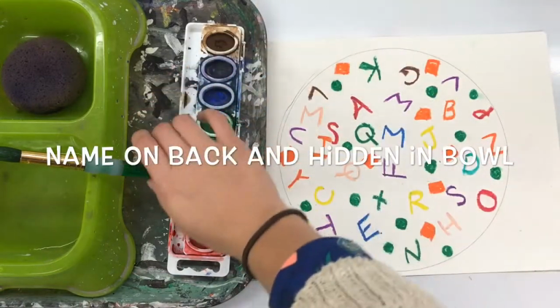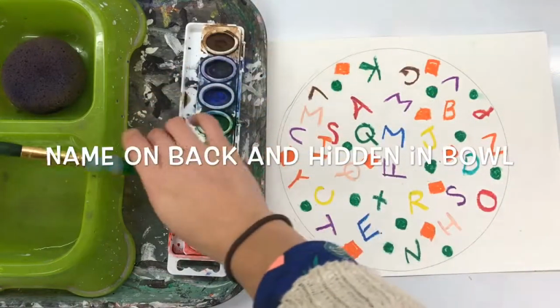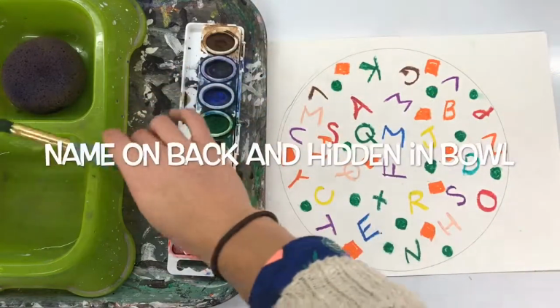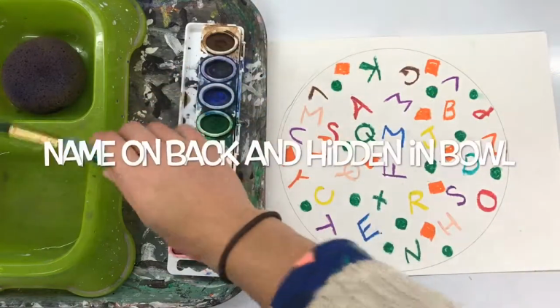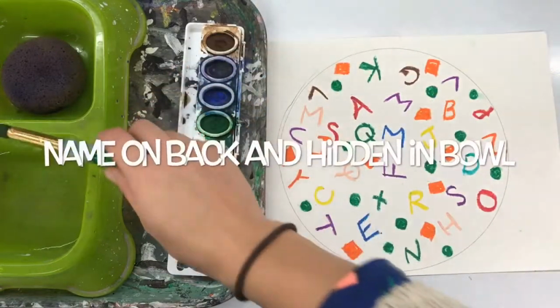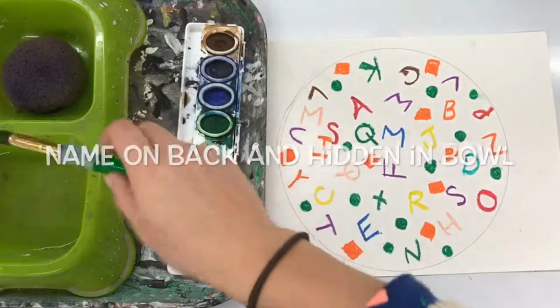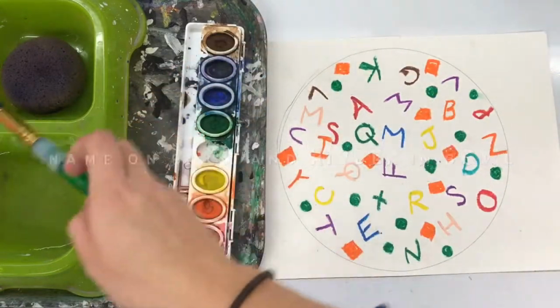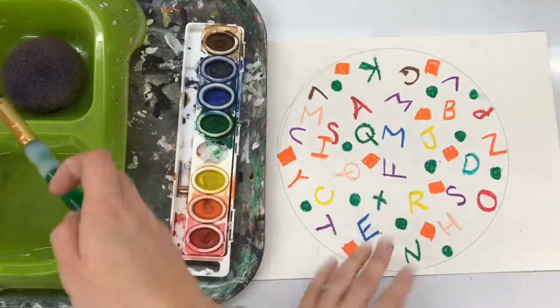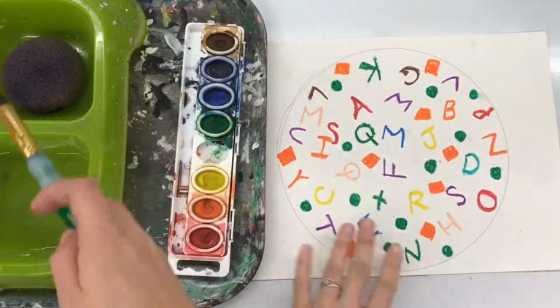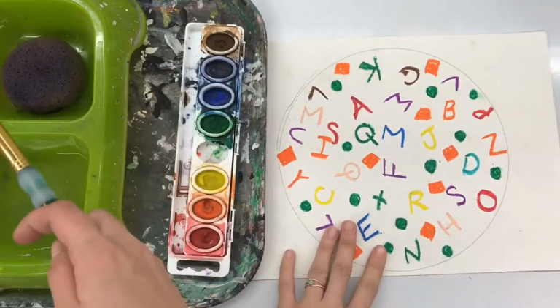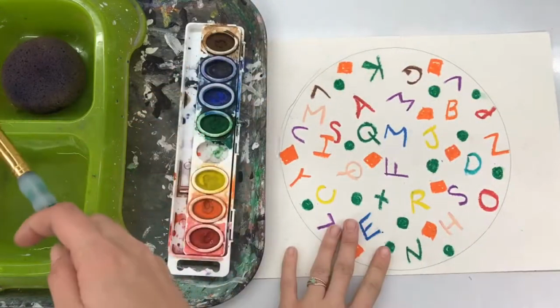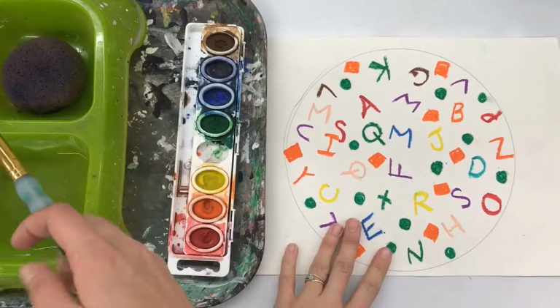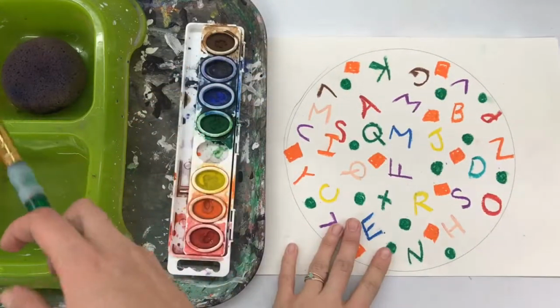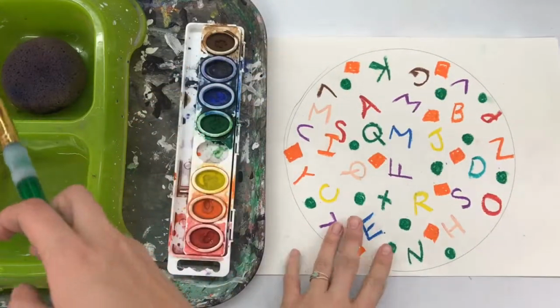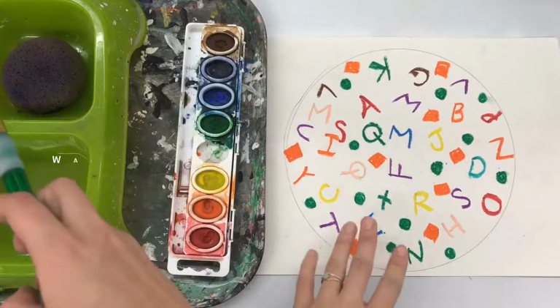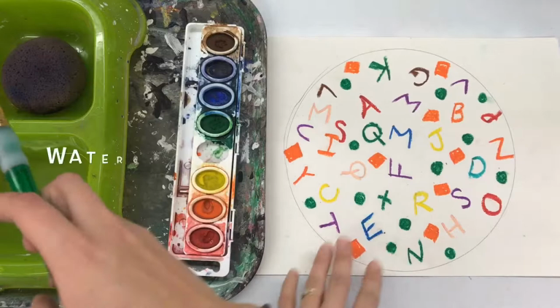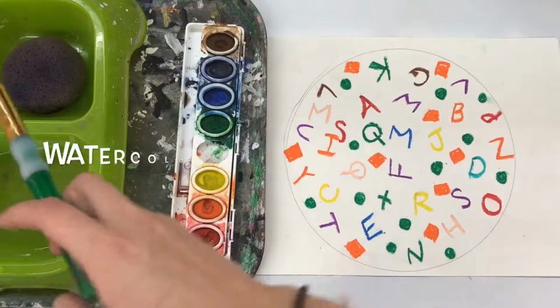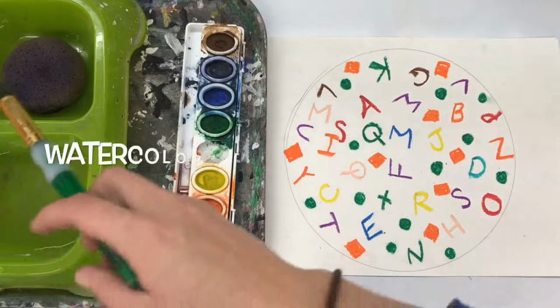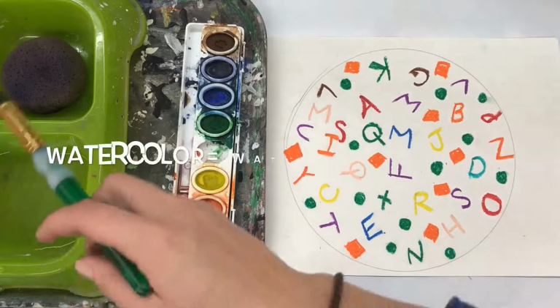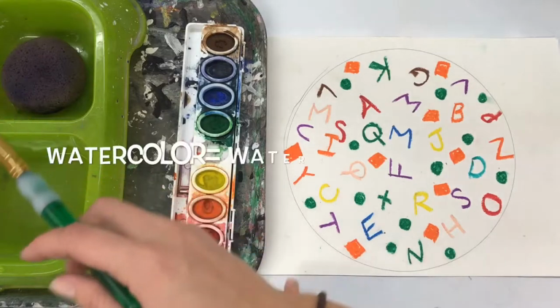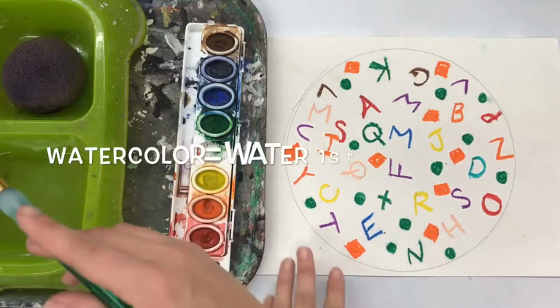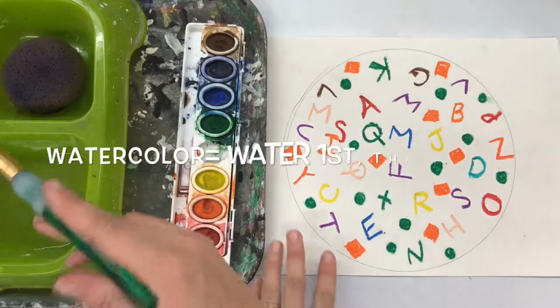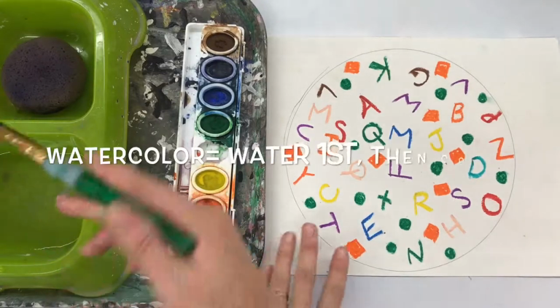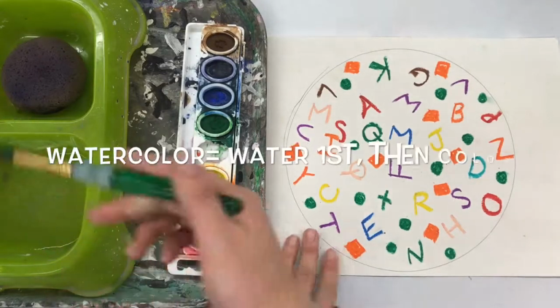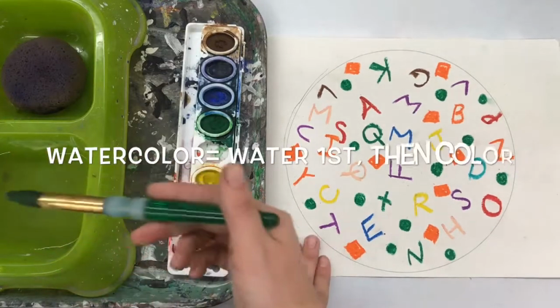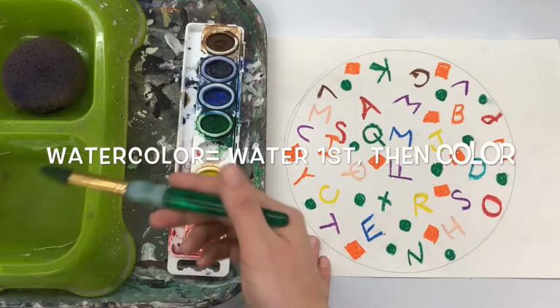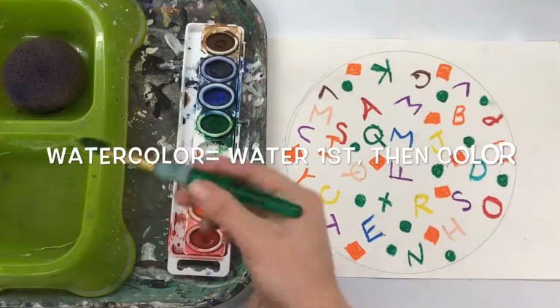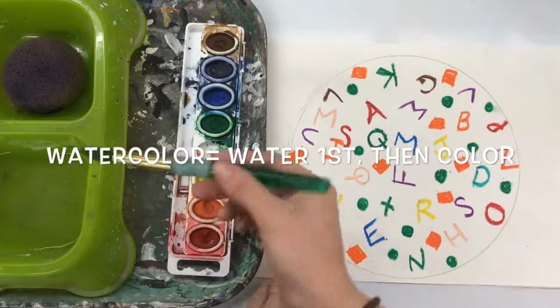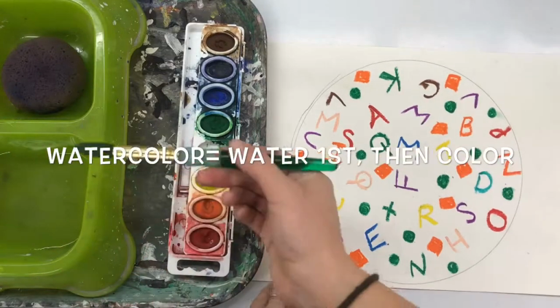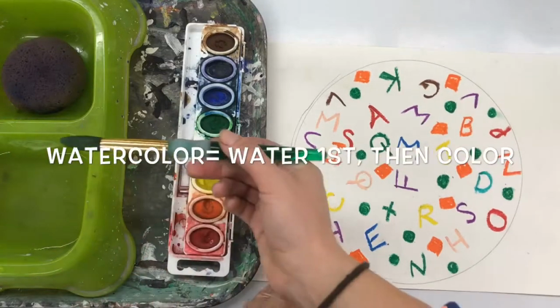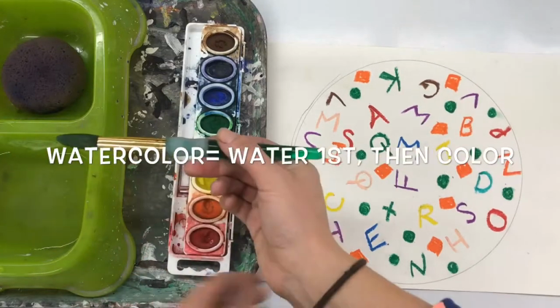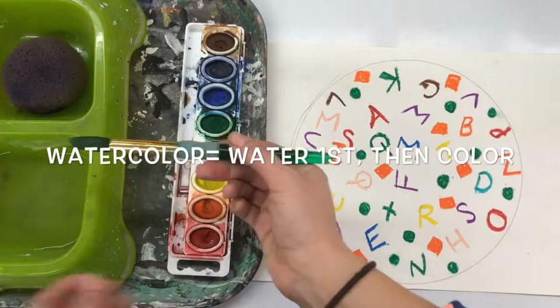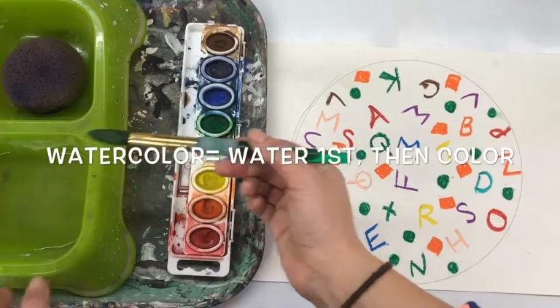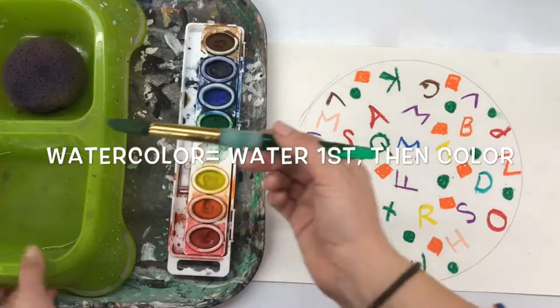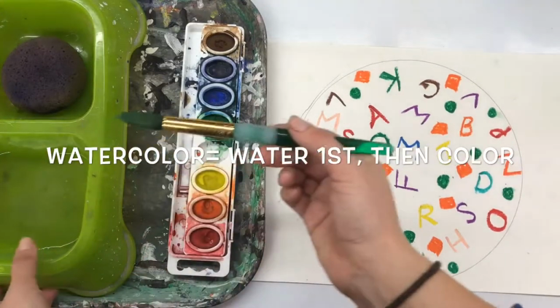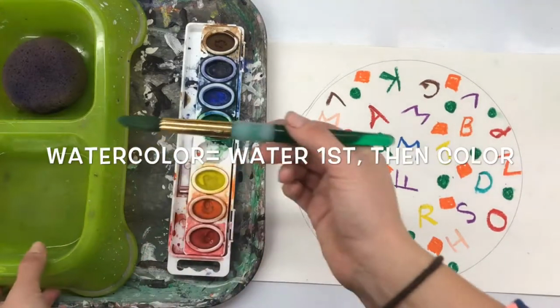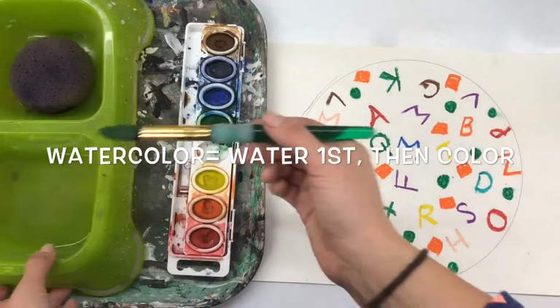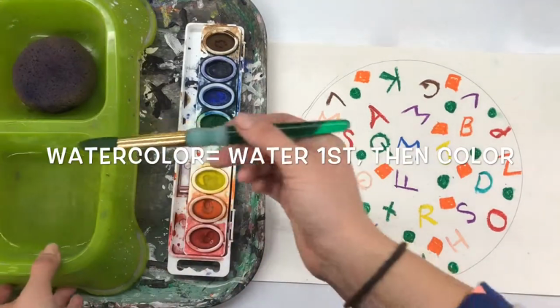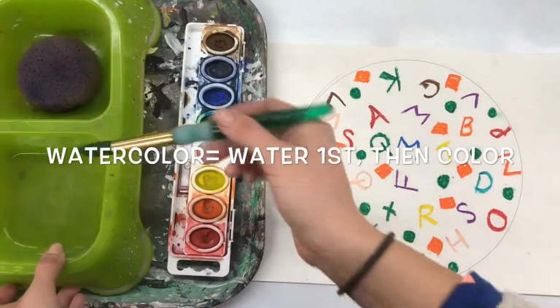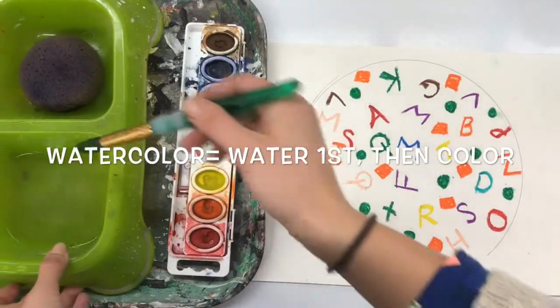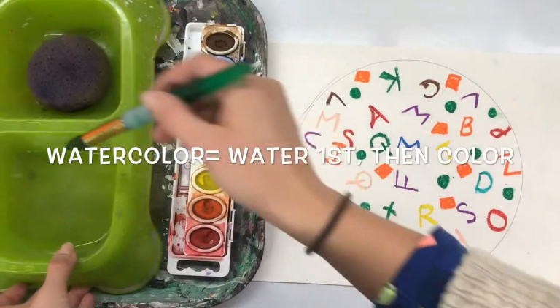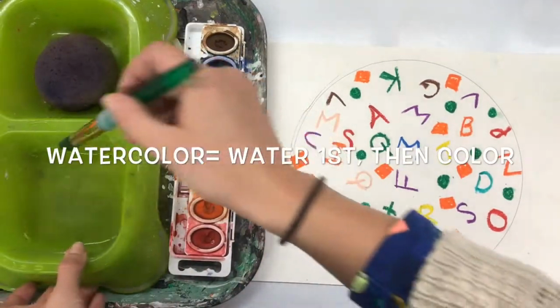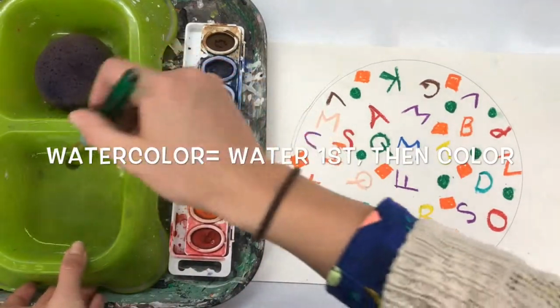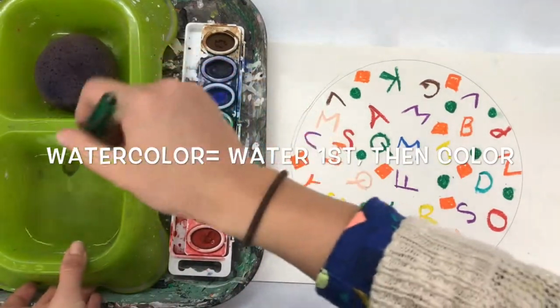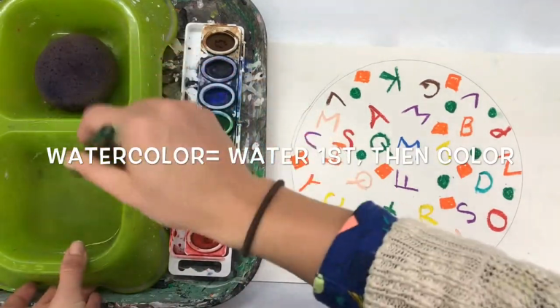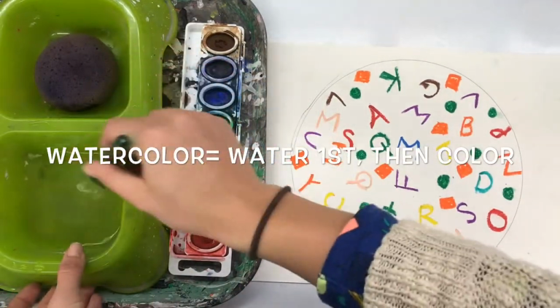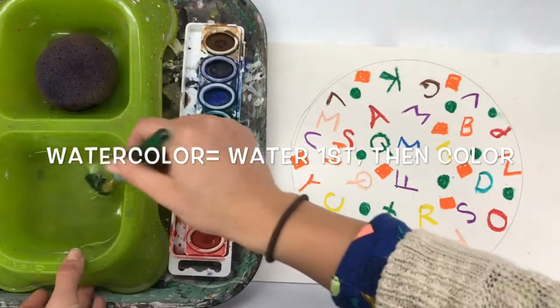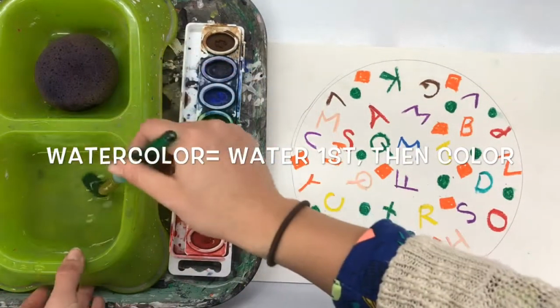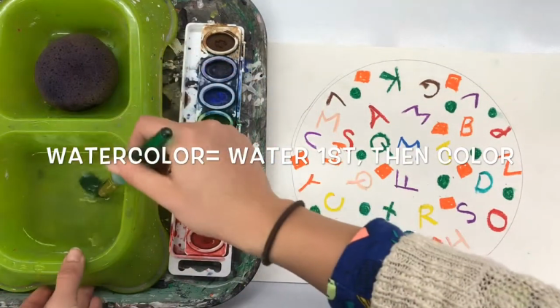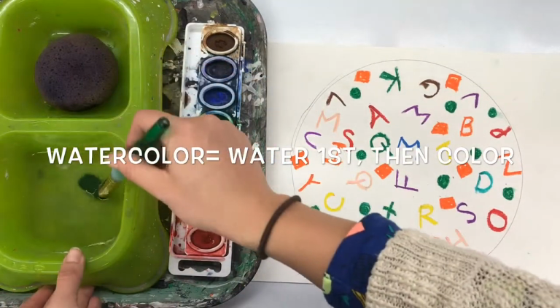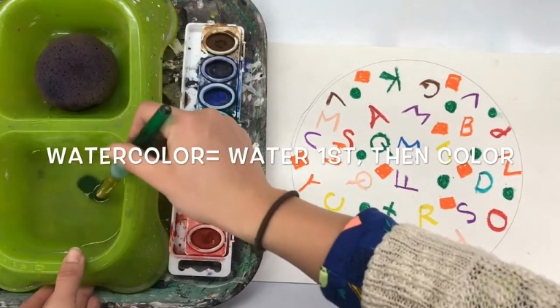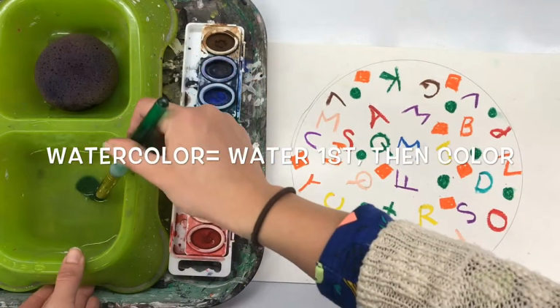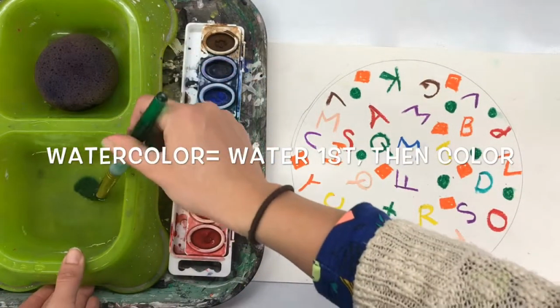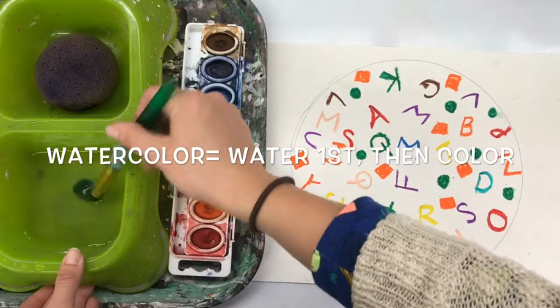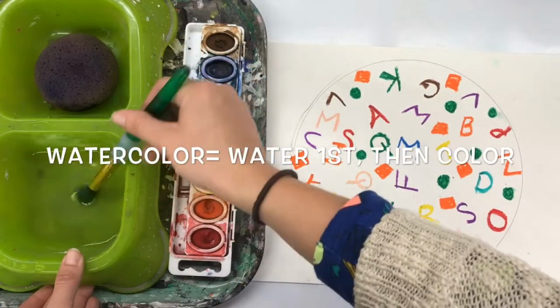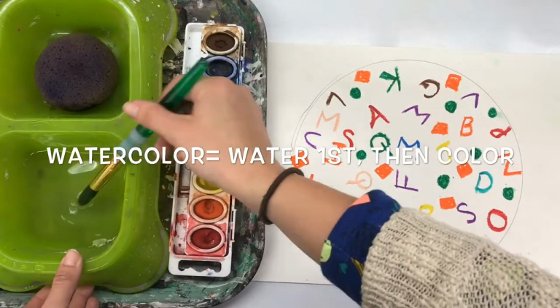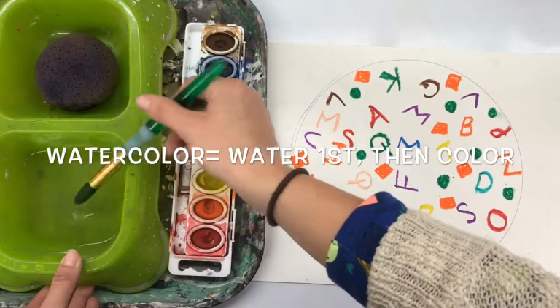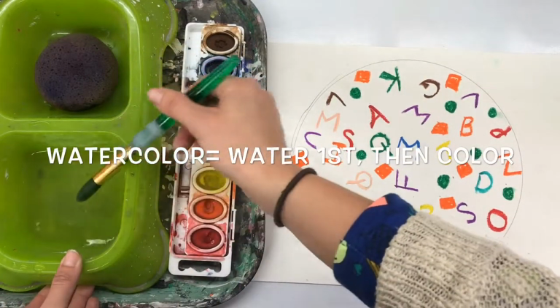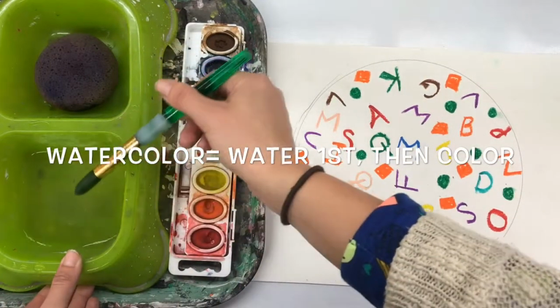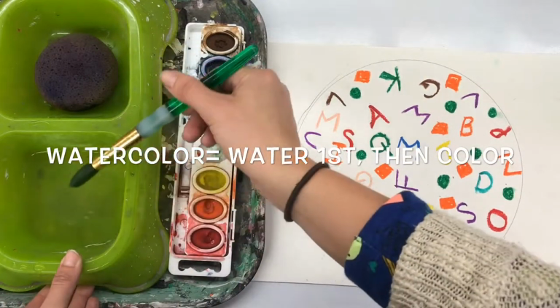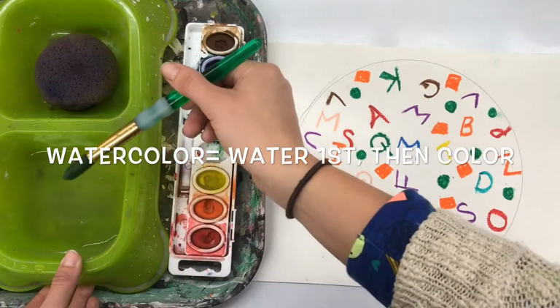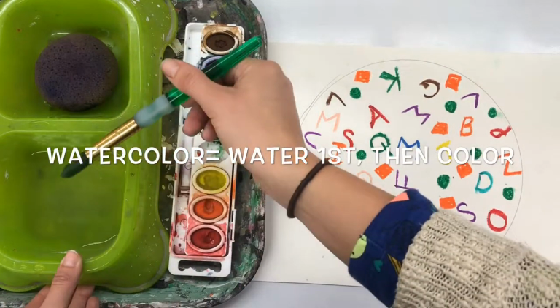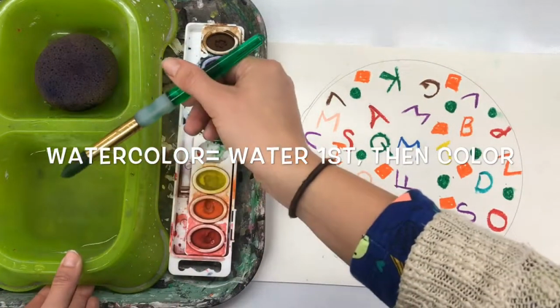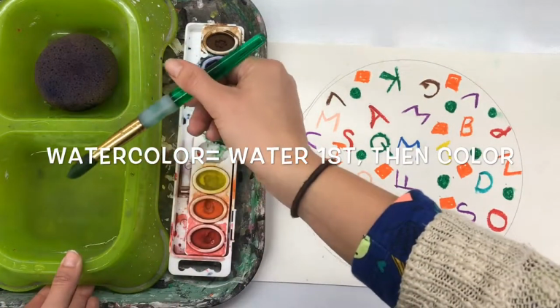By hidden I mean with oil pastels, with different colors and maybe a little jumbled, but so that you could still read it if you looked.